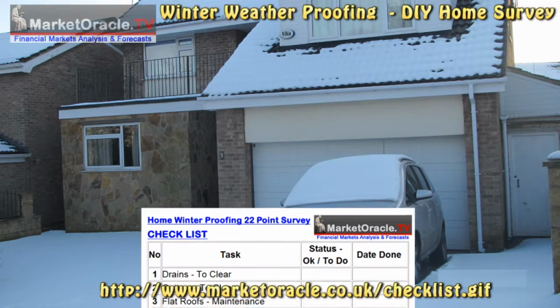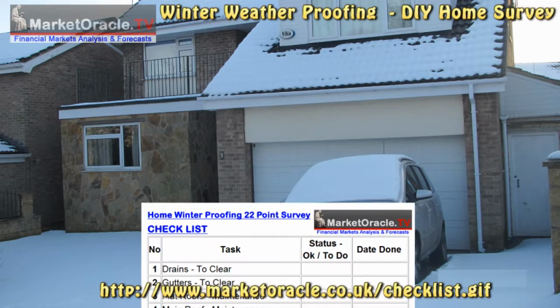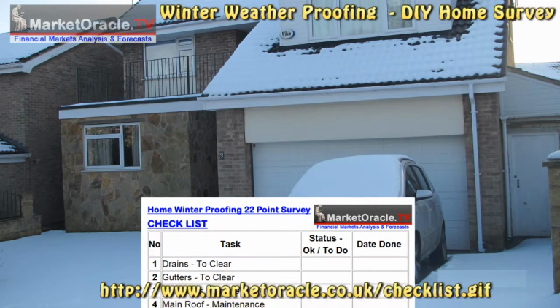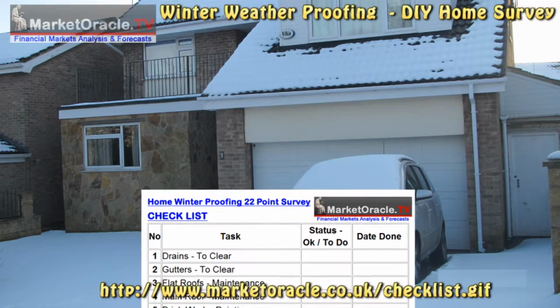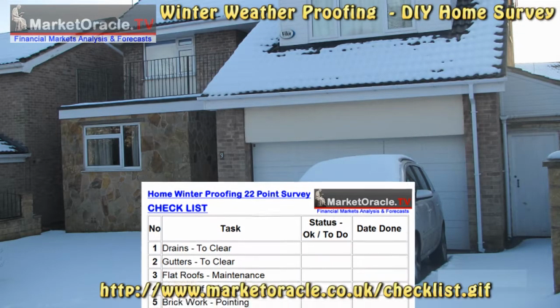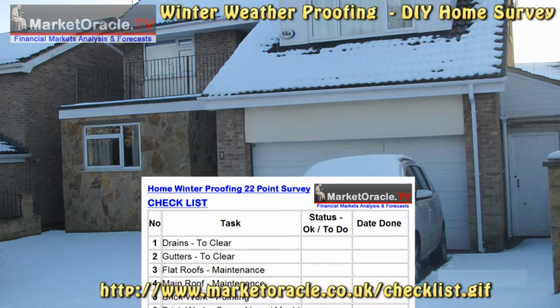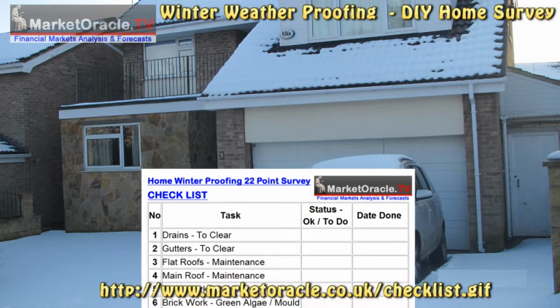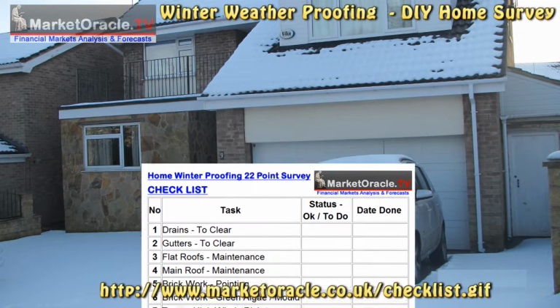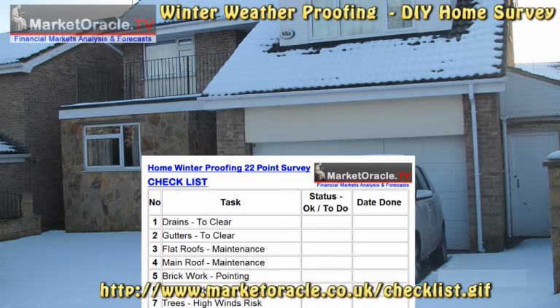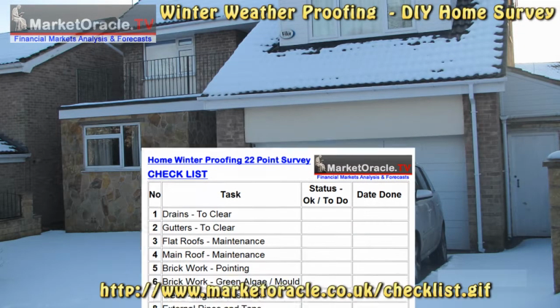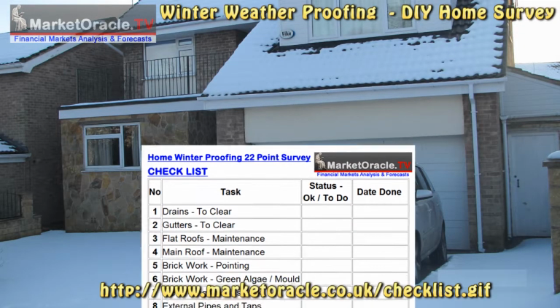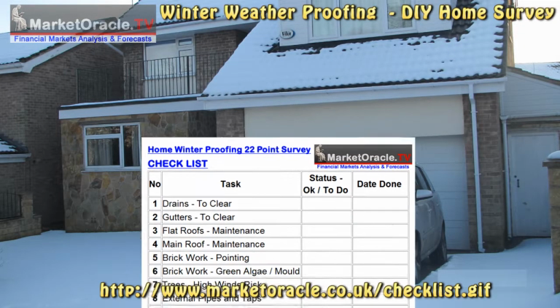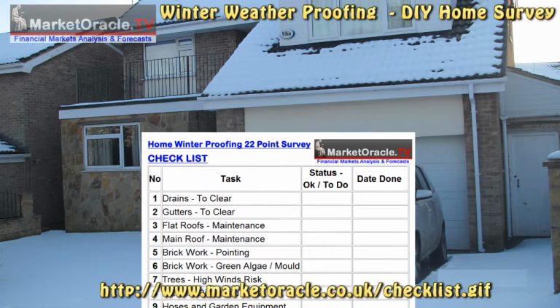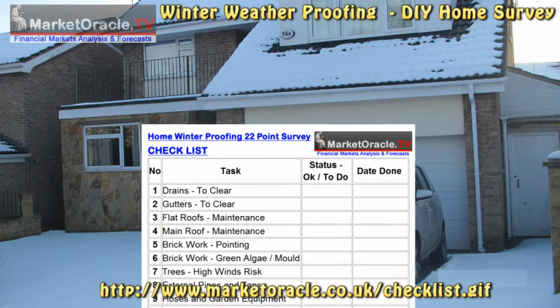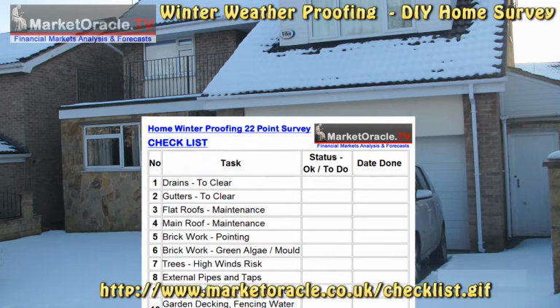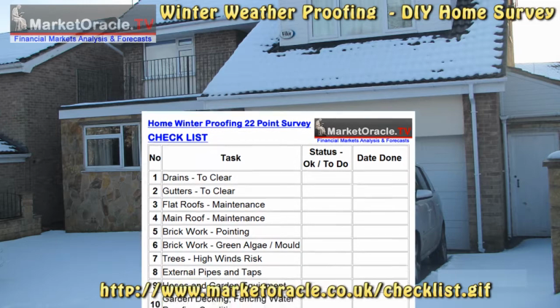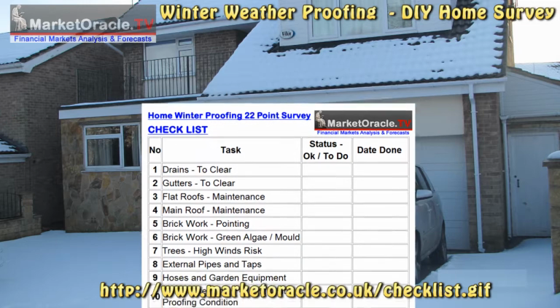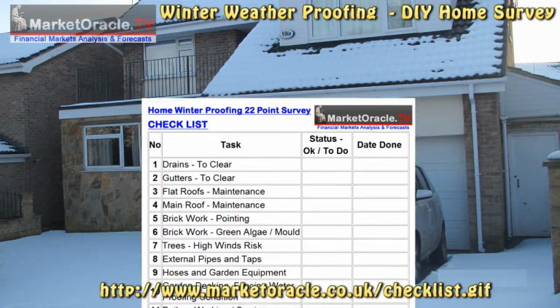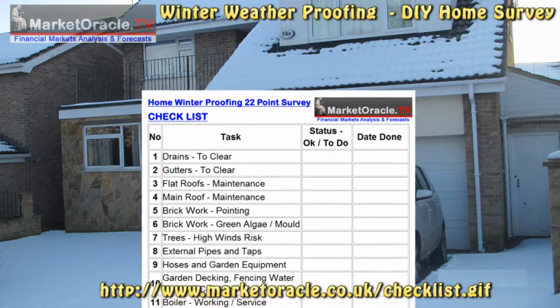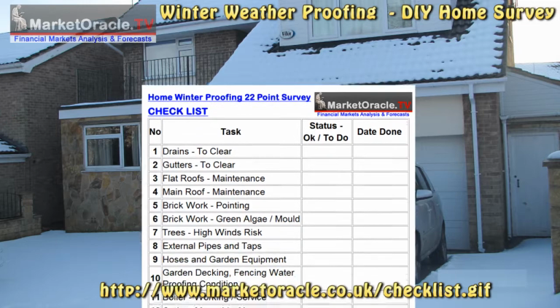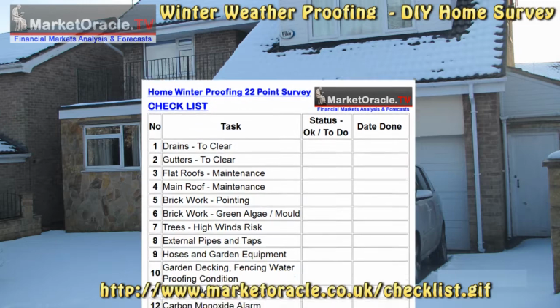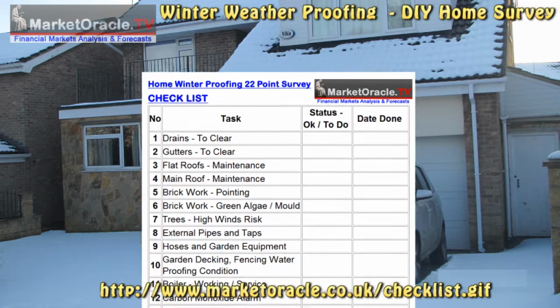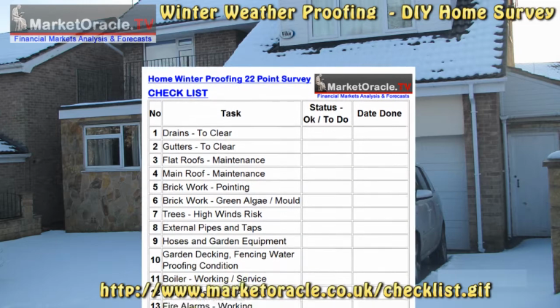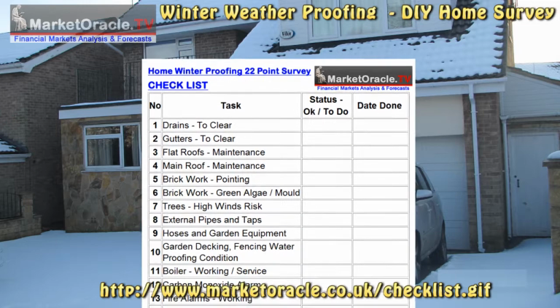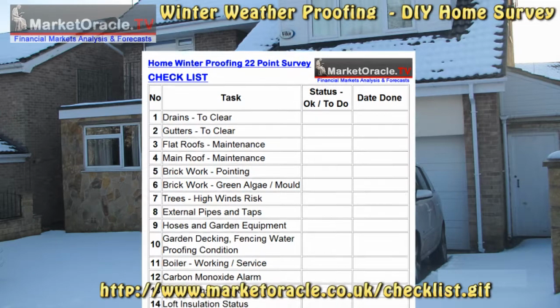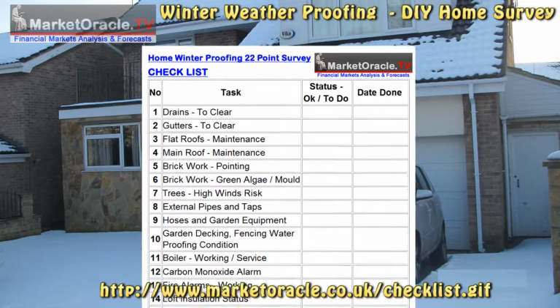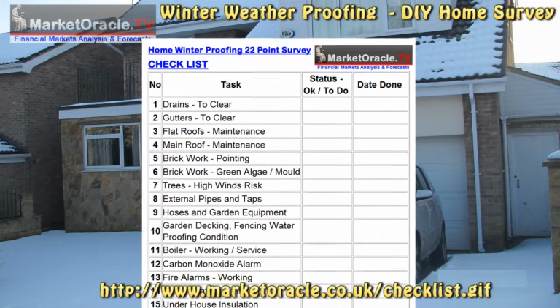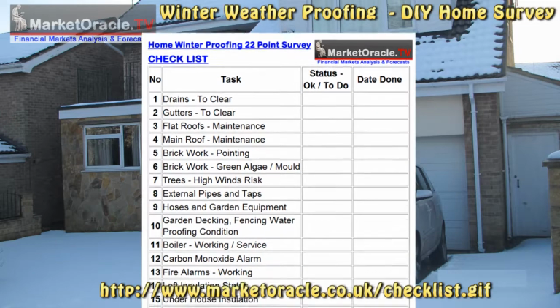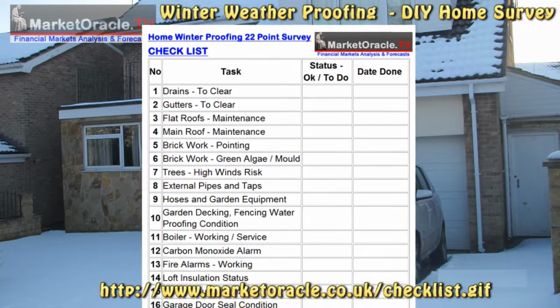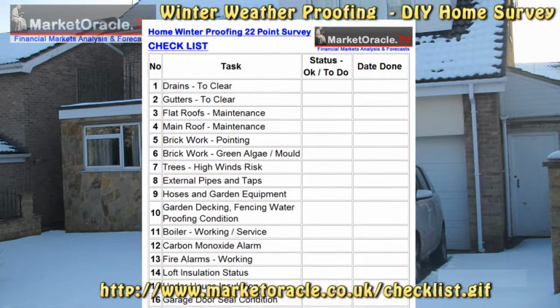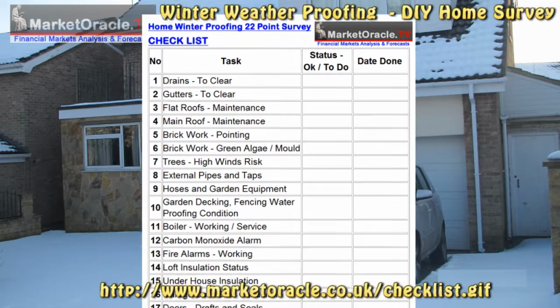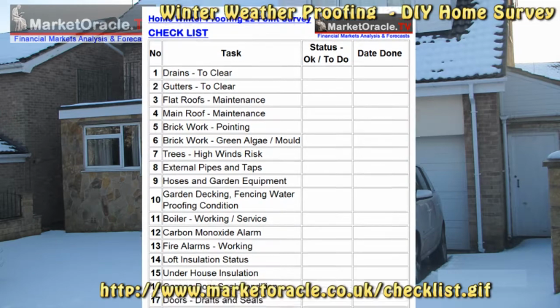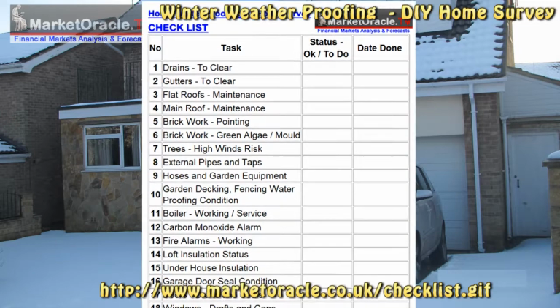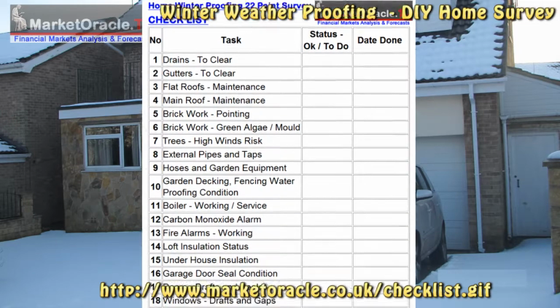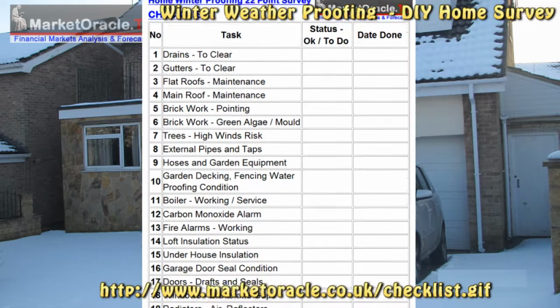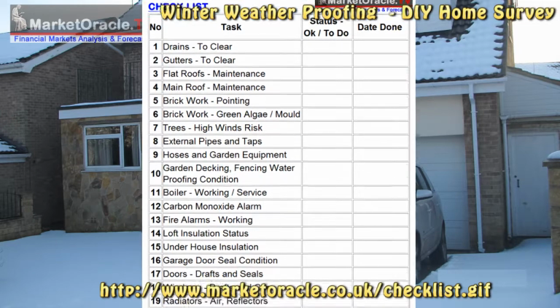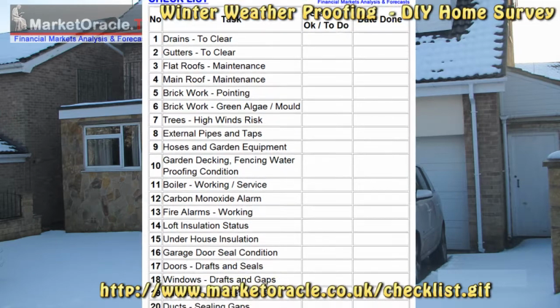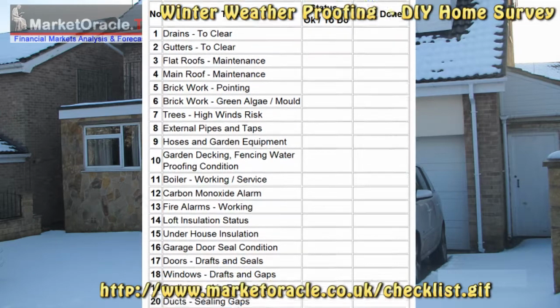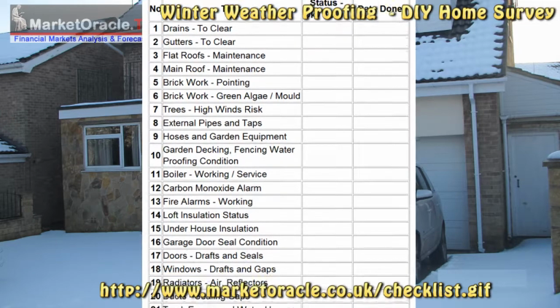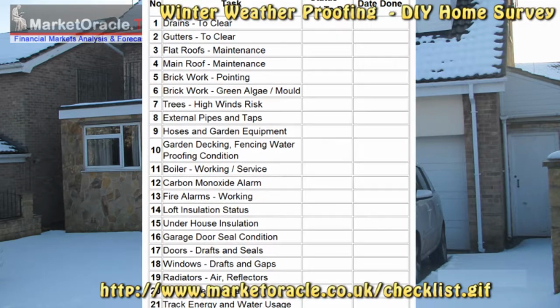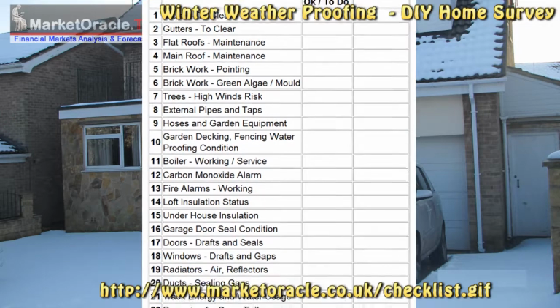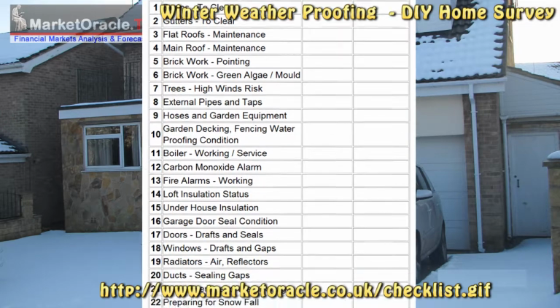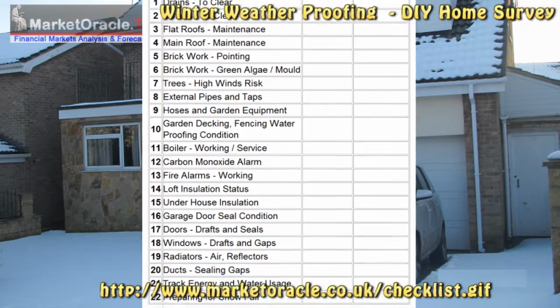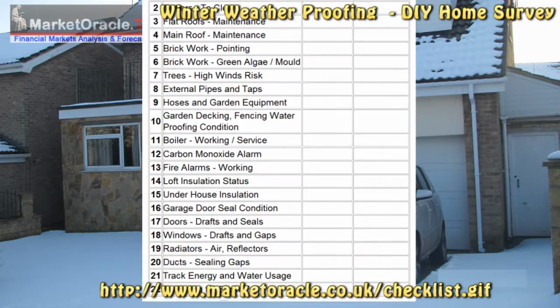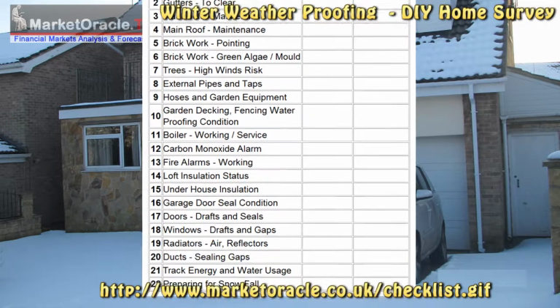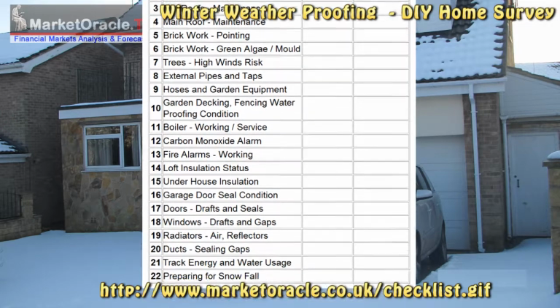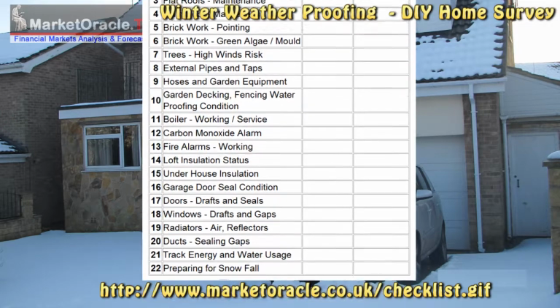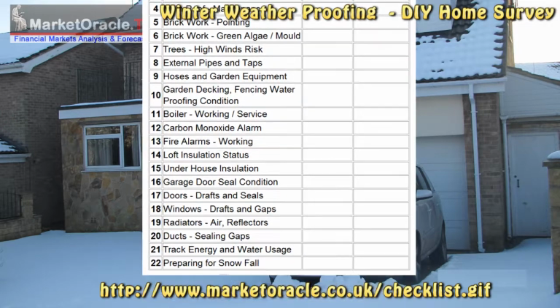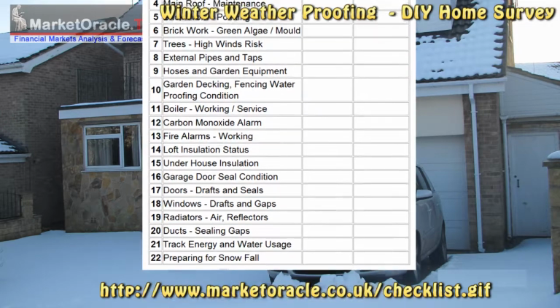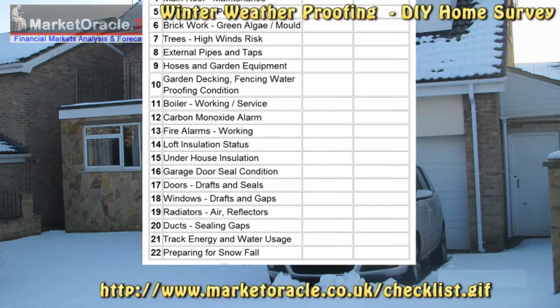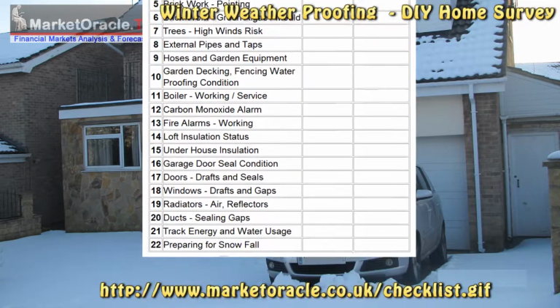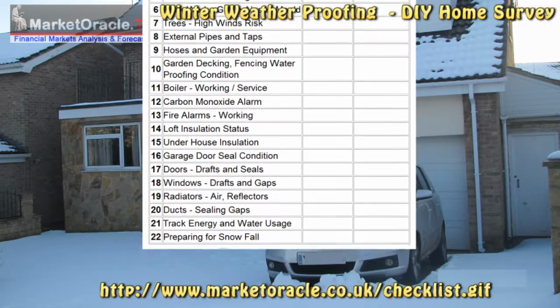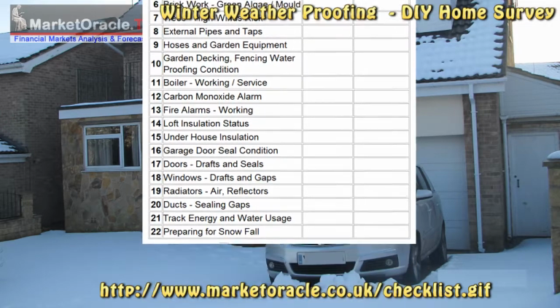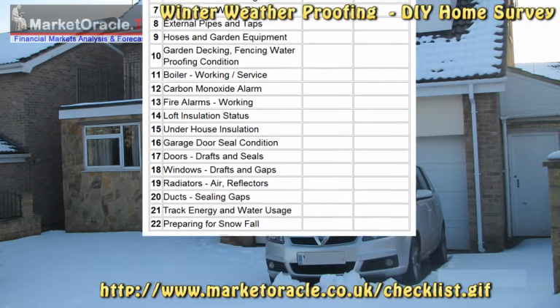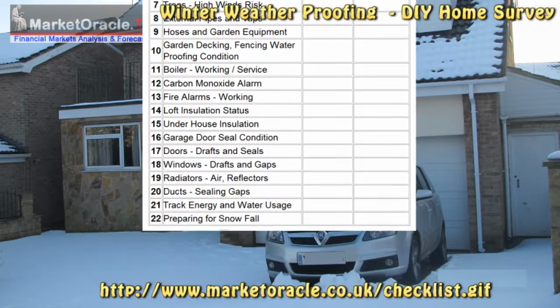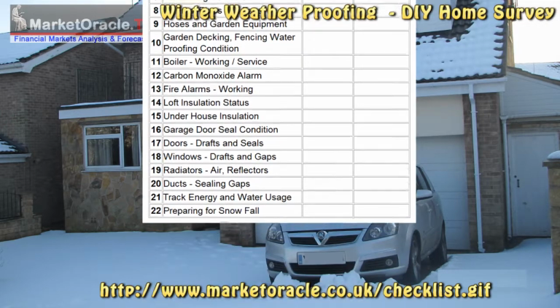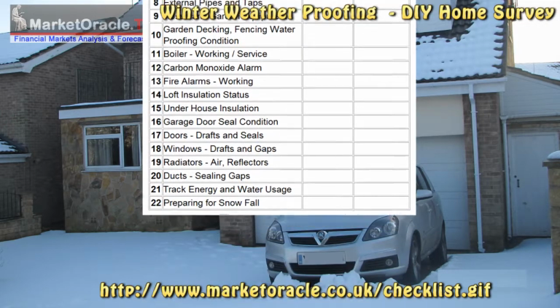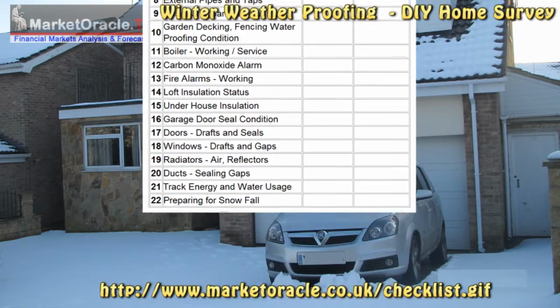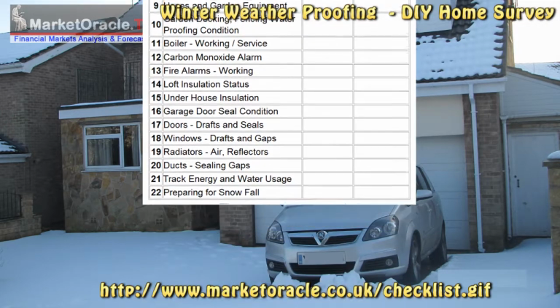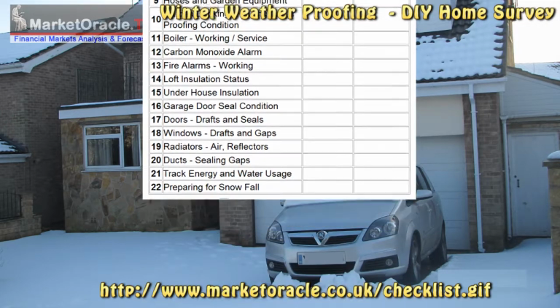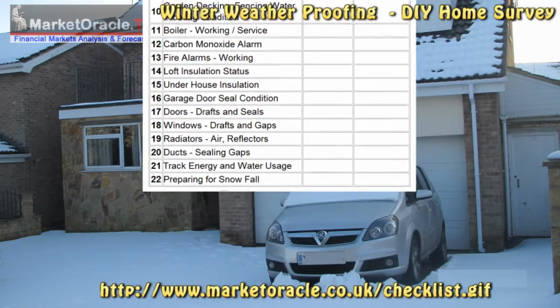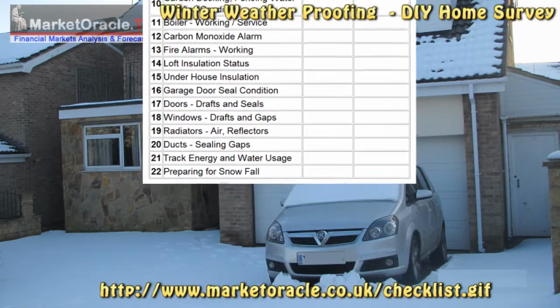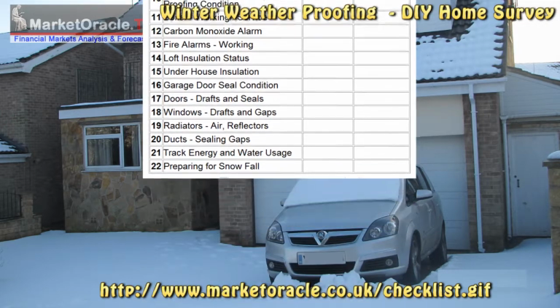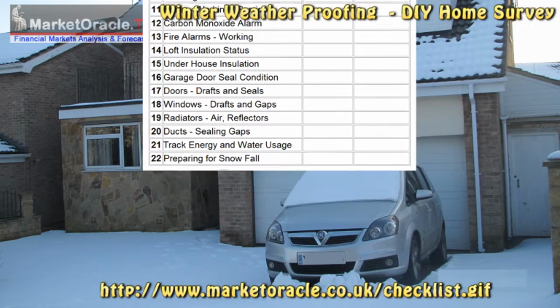Your money-saving home winter weatherproofing 22-point survey.